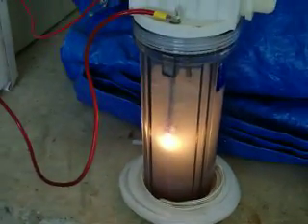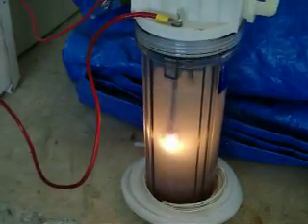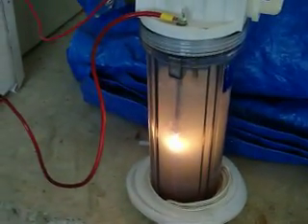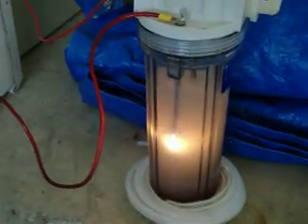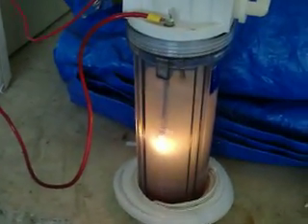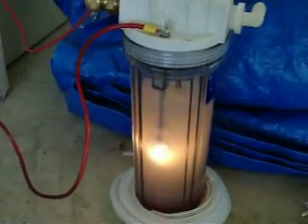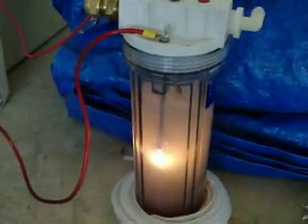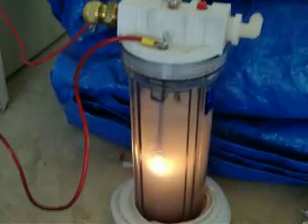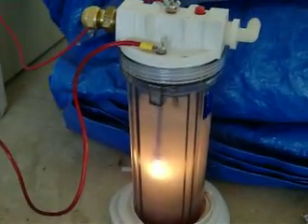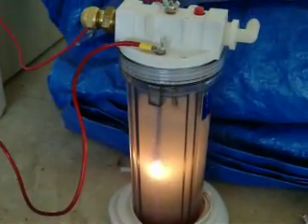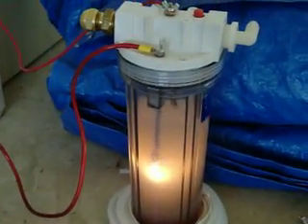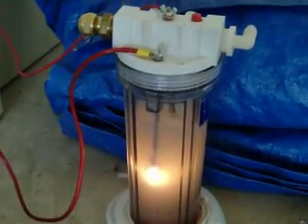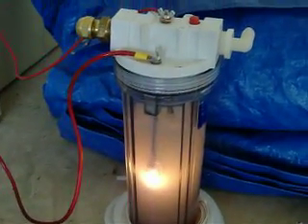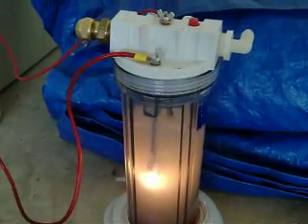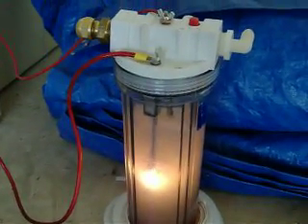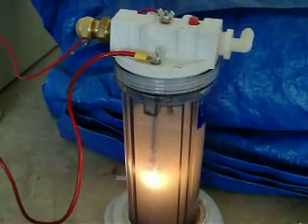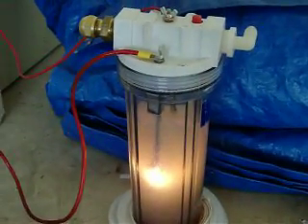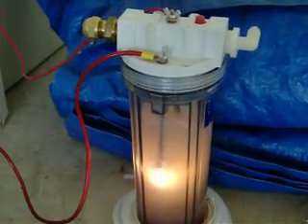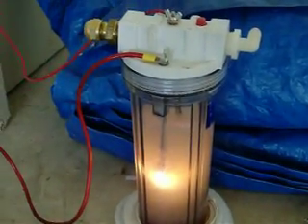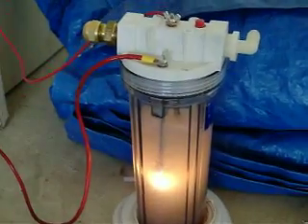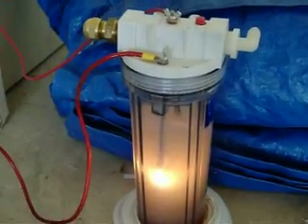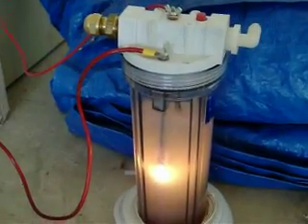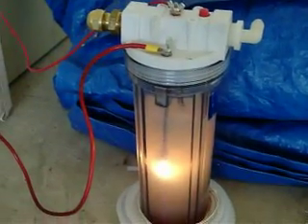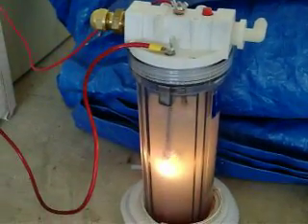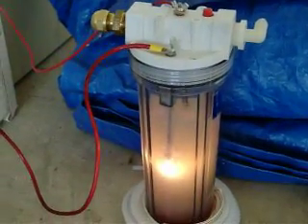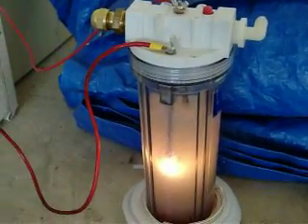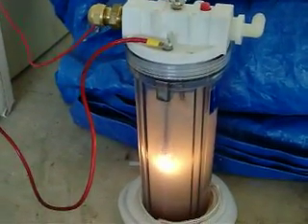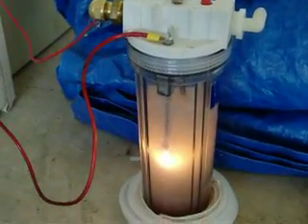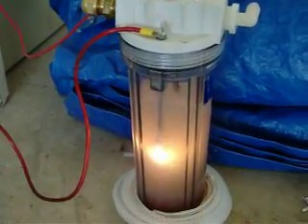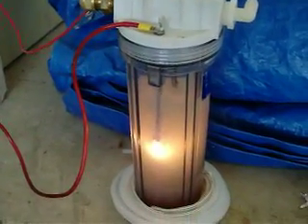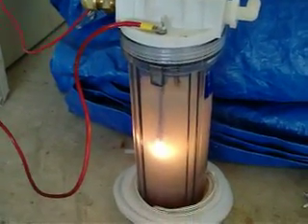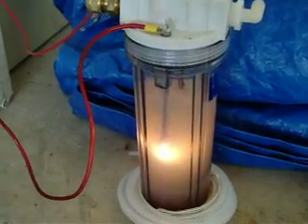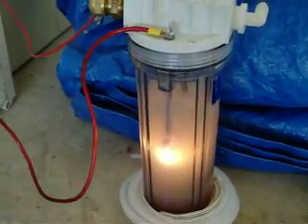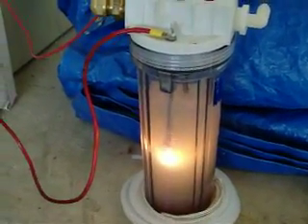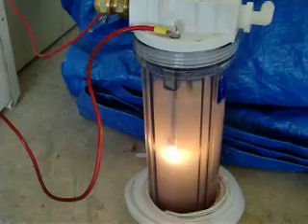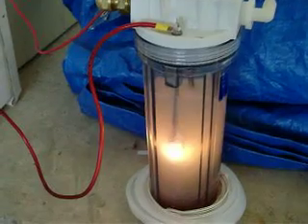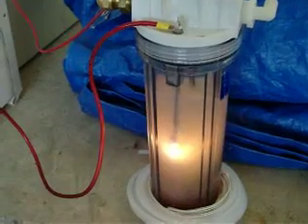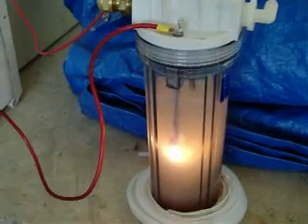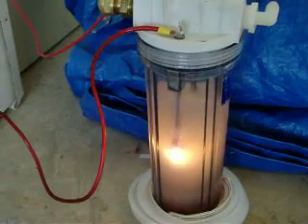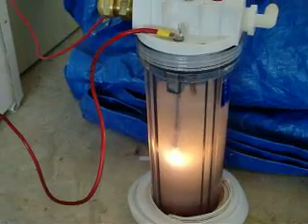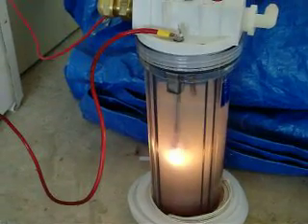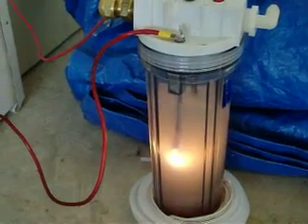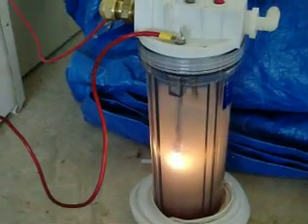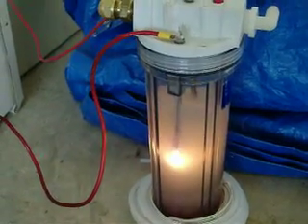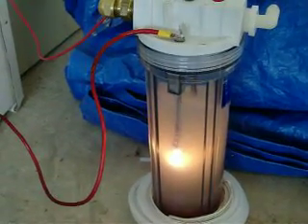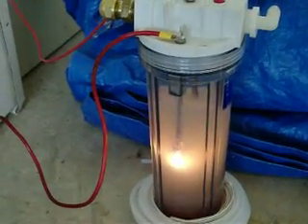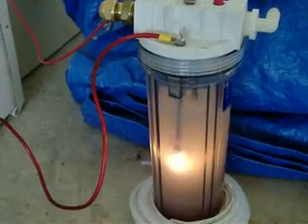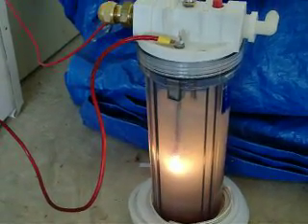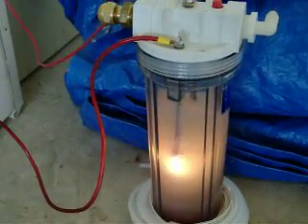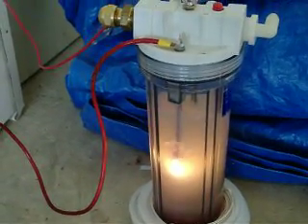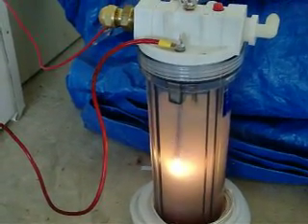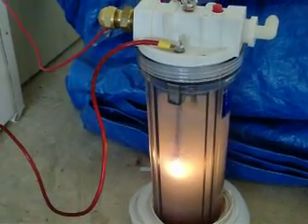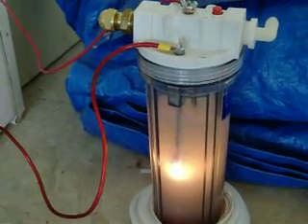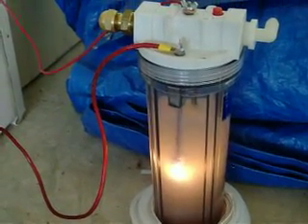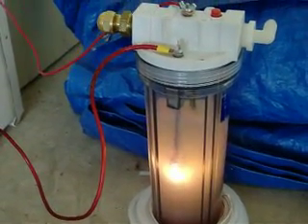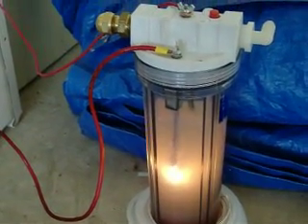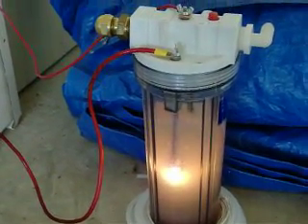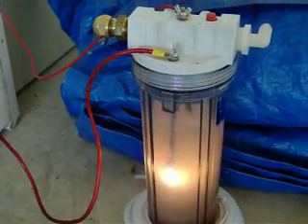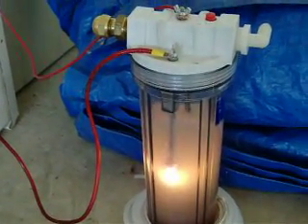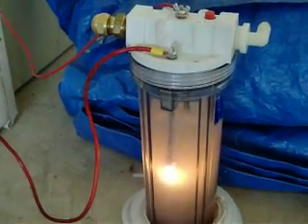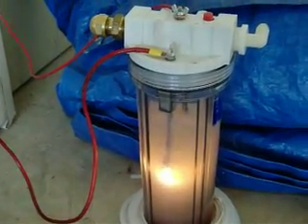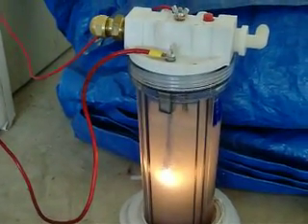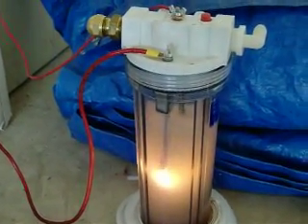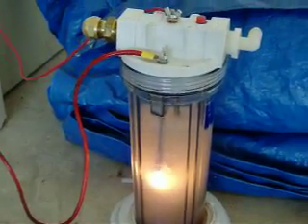And there you have it. Test number two — redneck hydrogen cold fusion process.